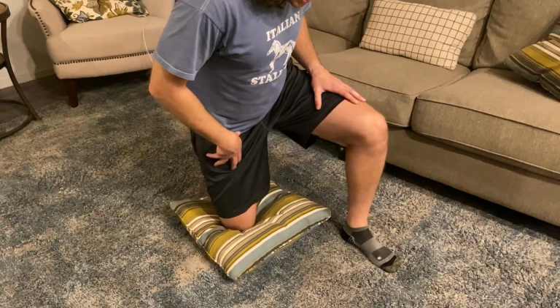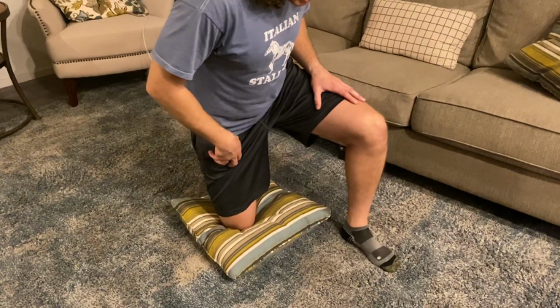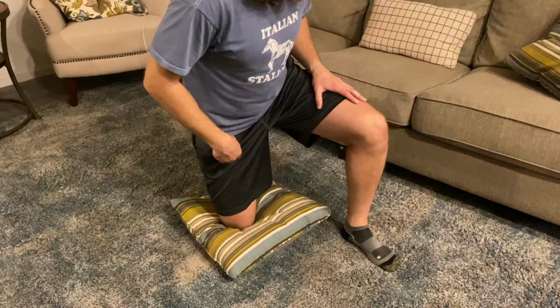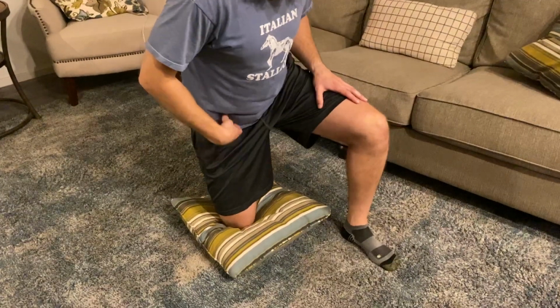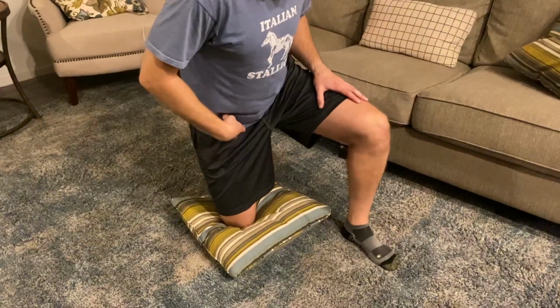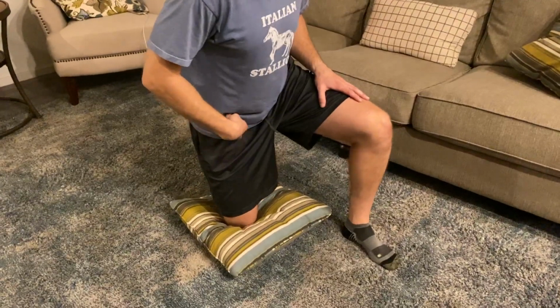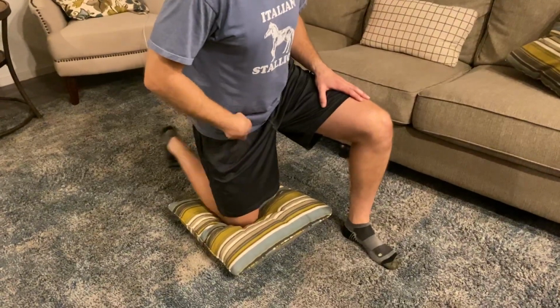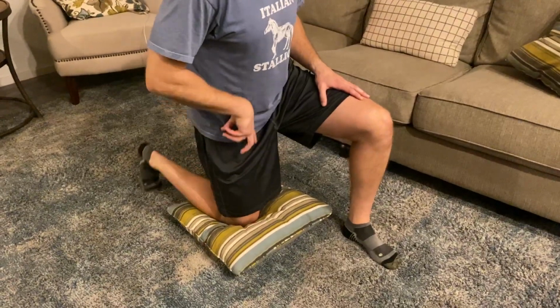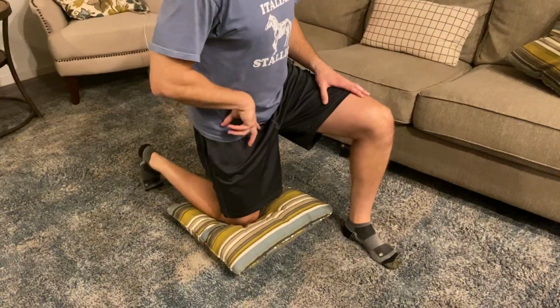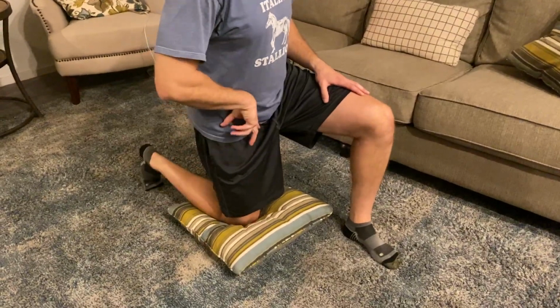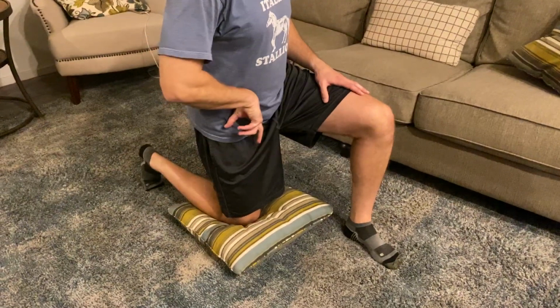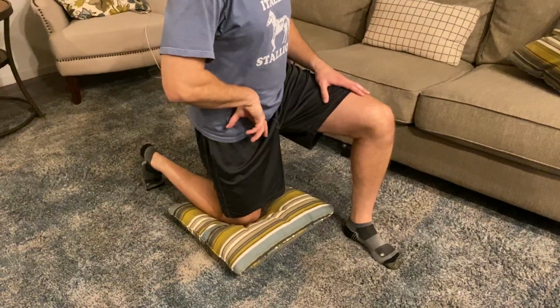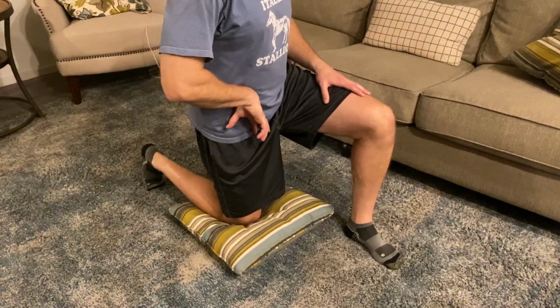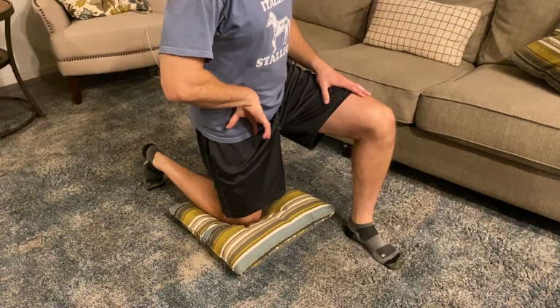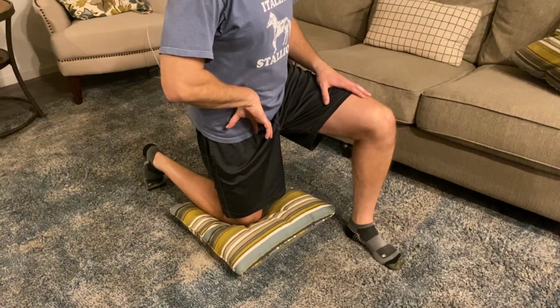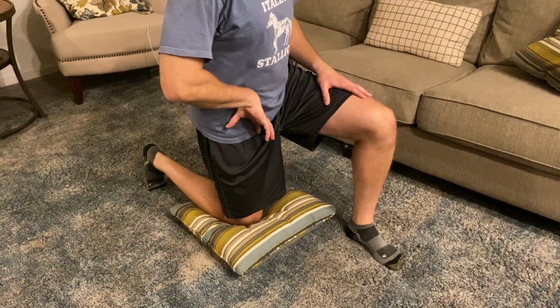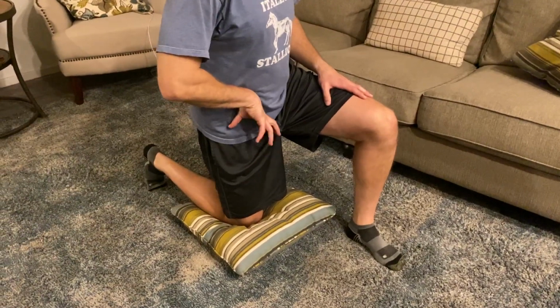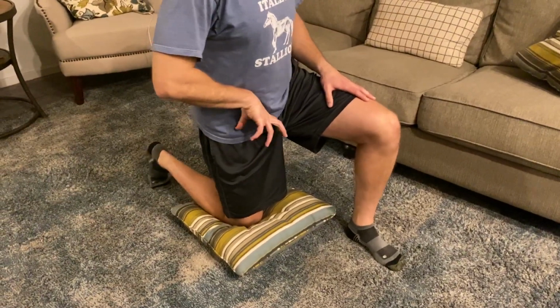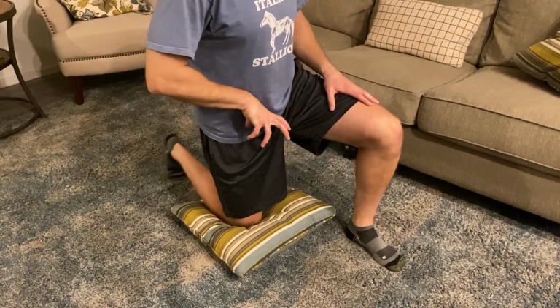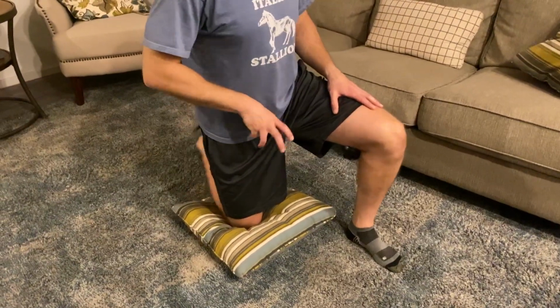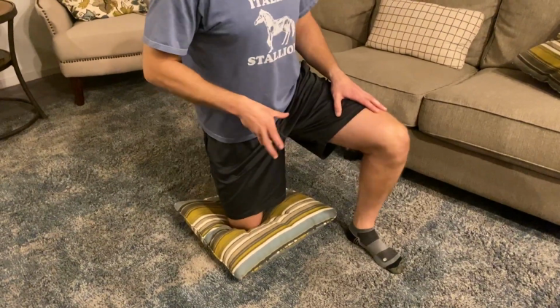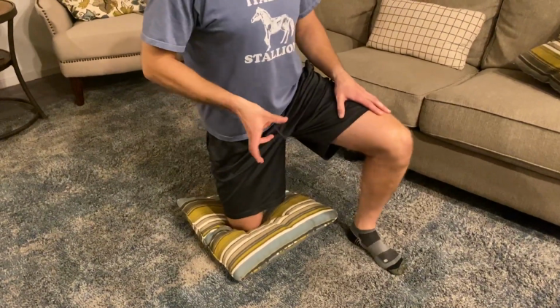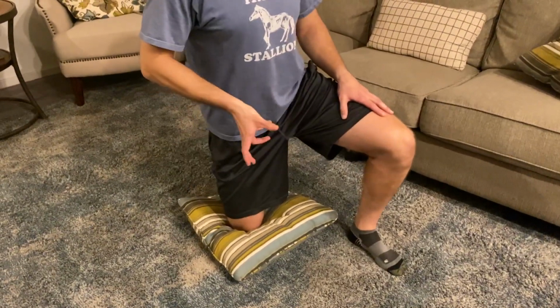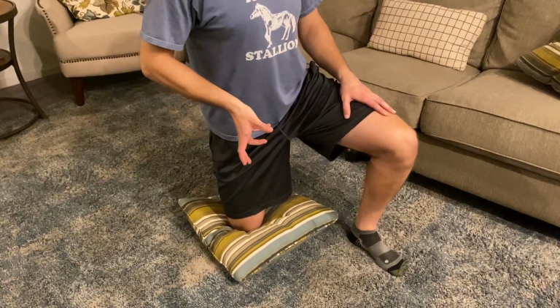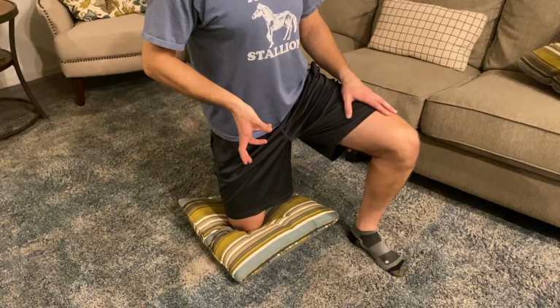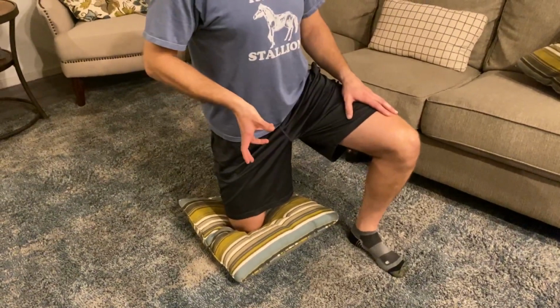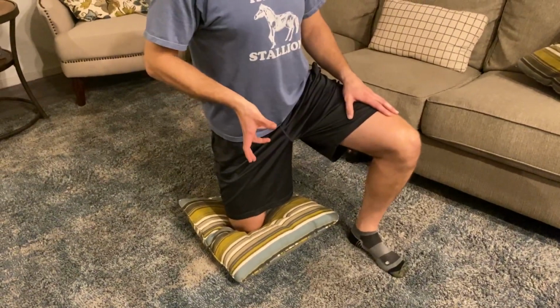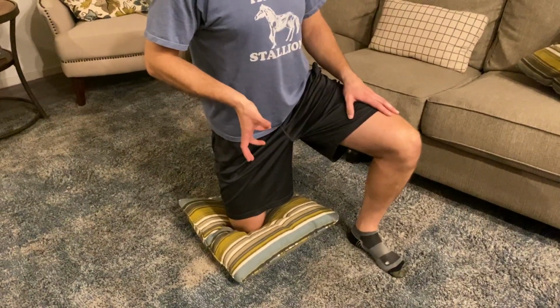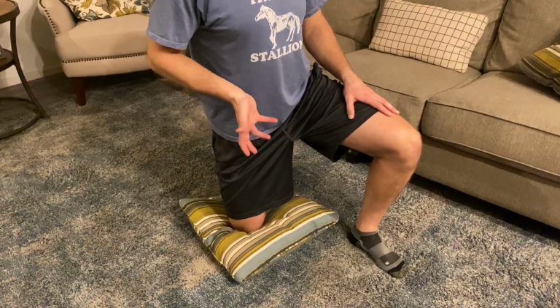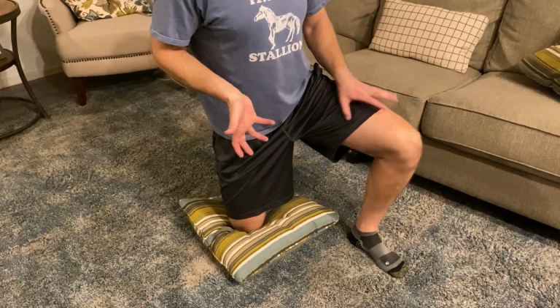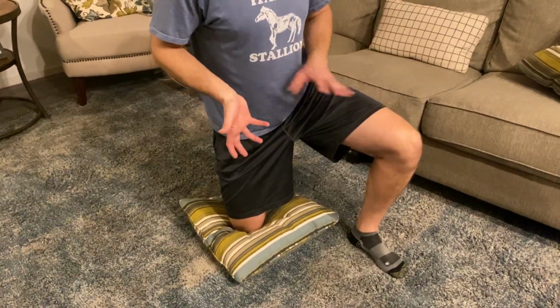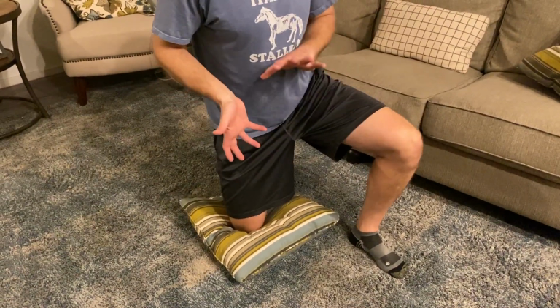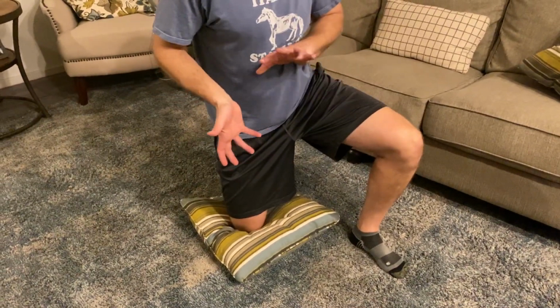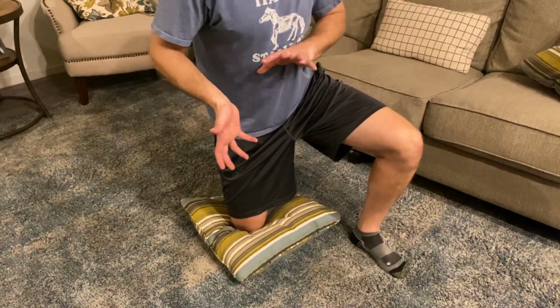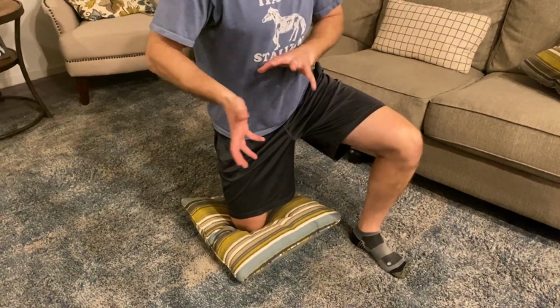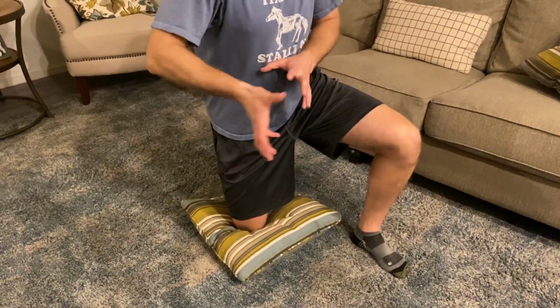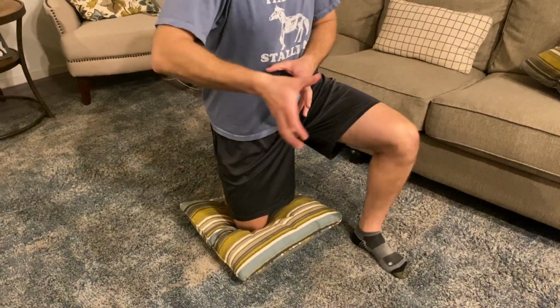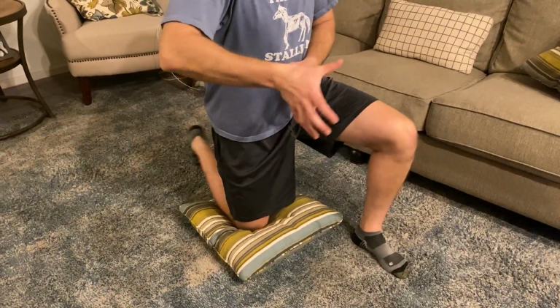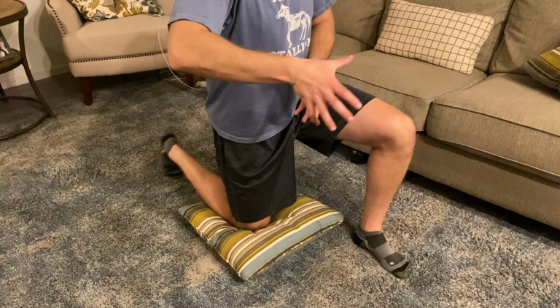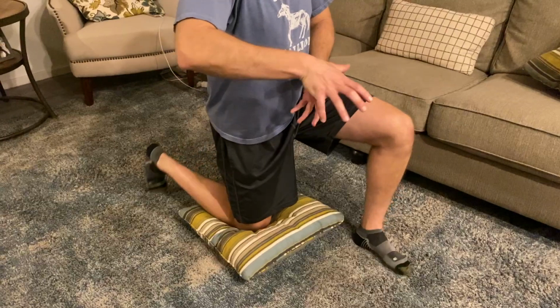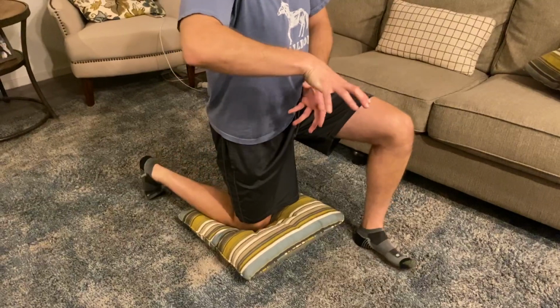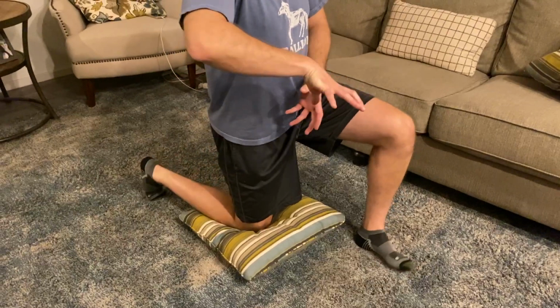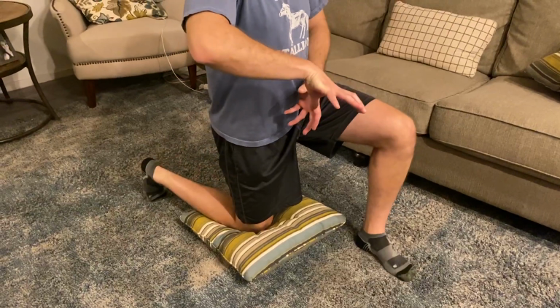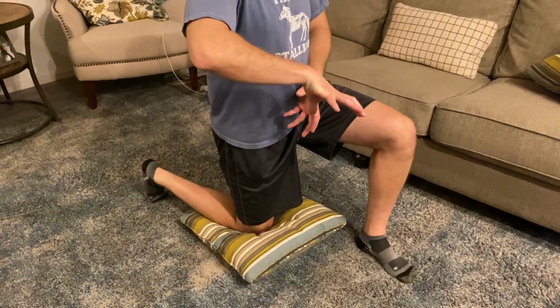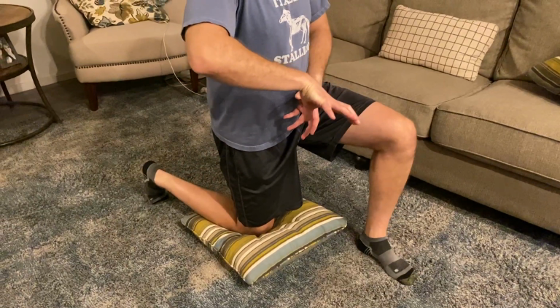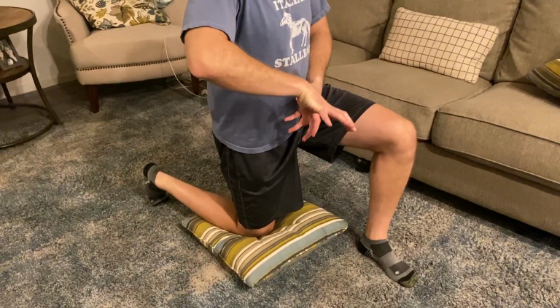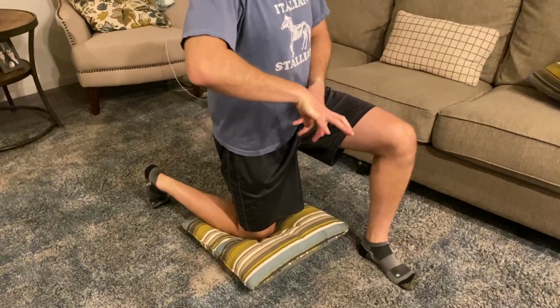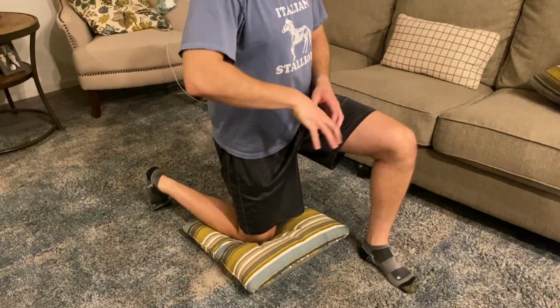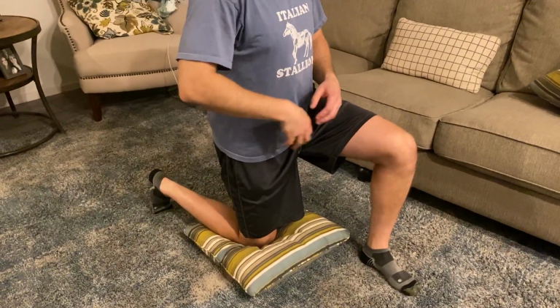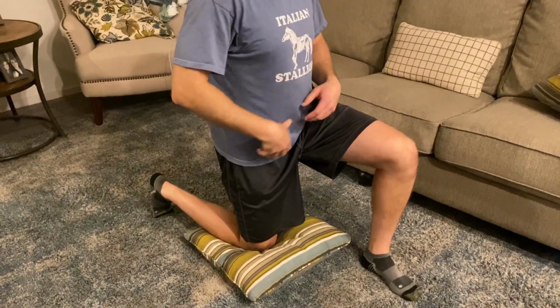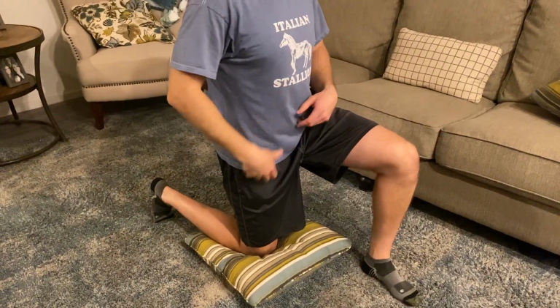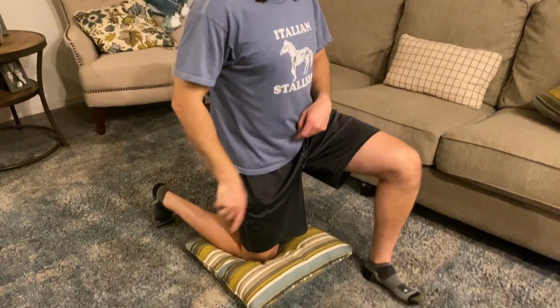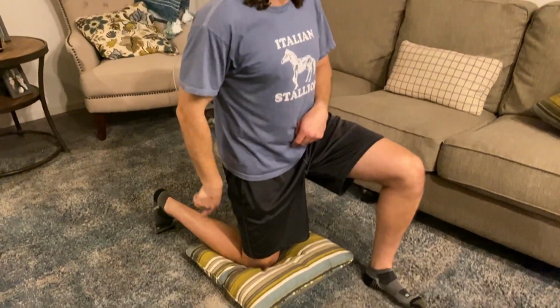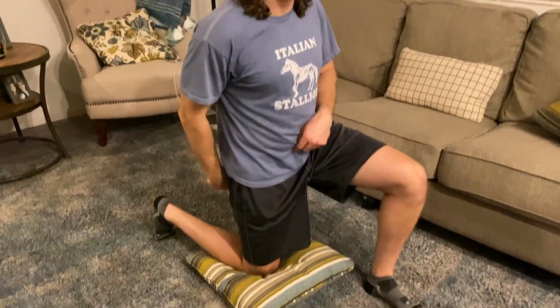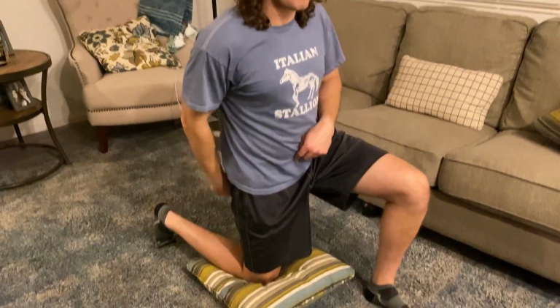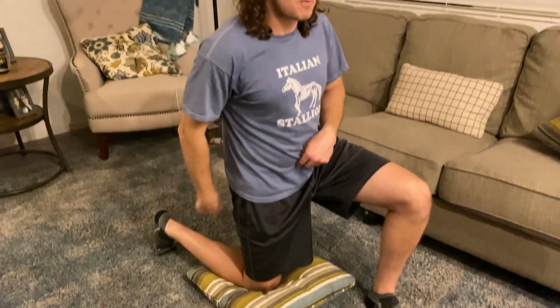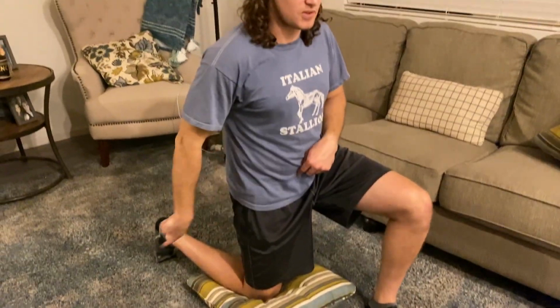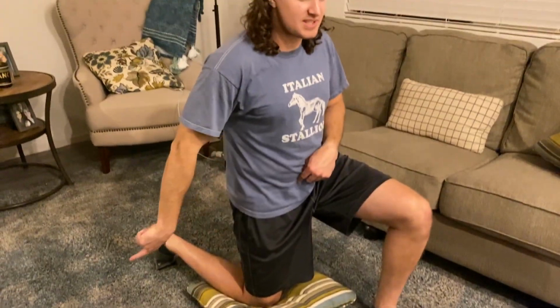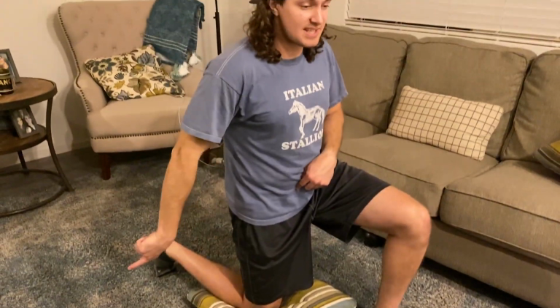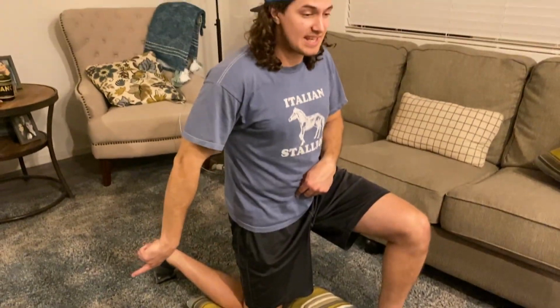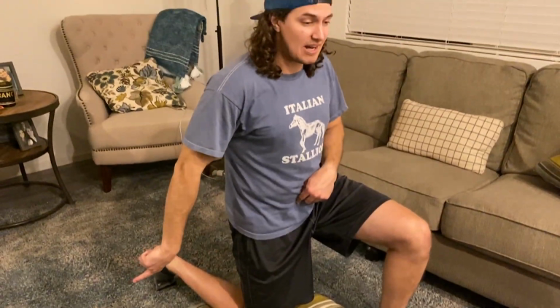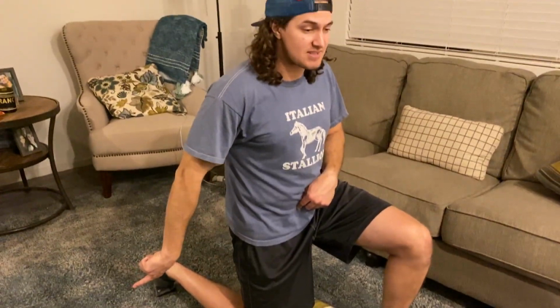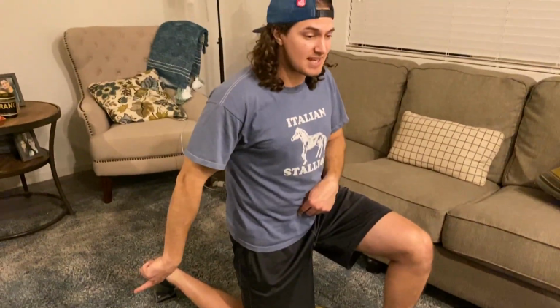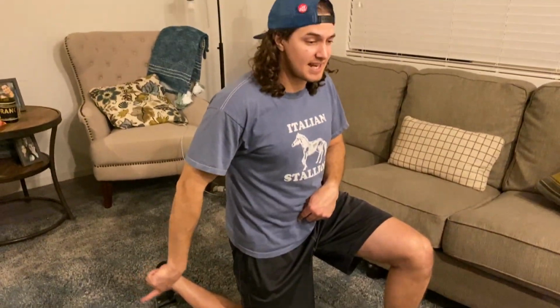So the hip flexor likes to externally rotate my hip. I want to internally rotate here, so foot to the outside.